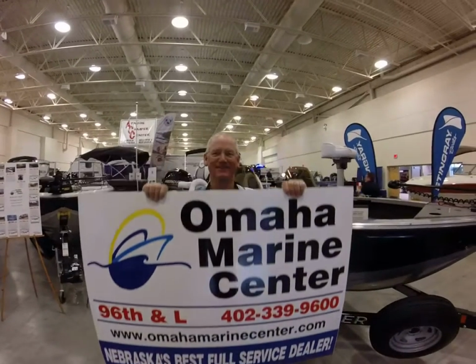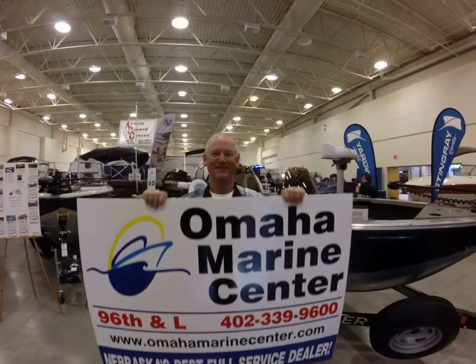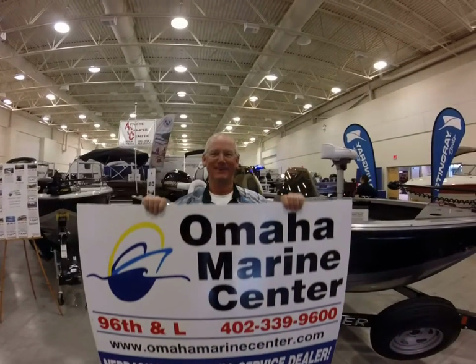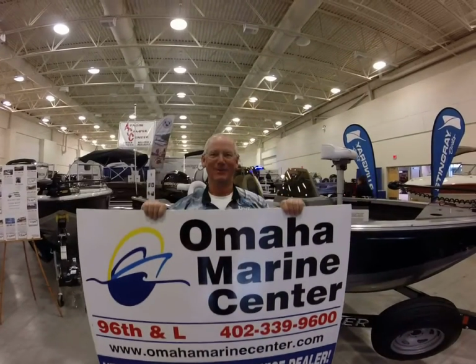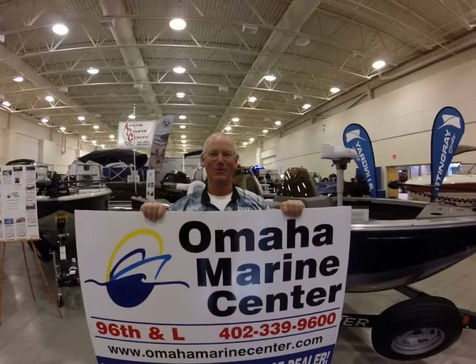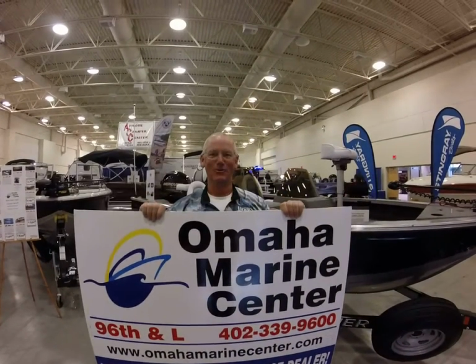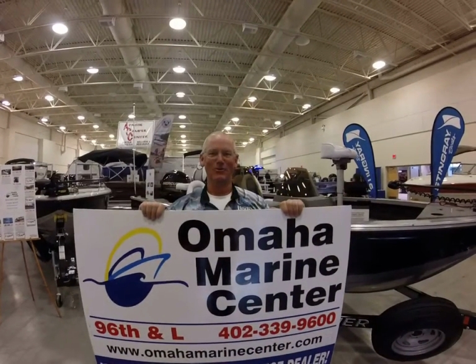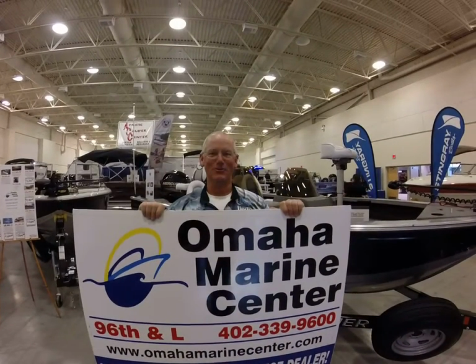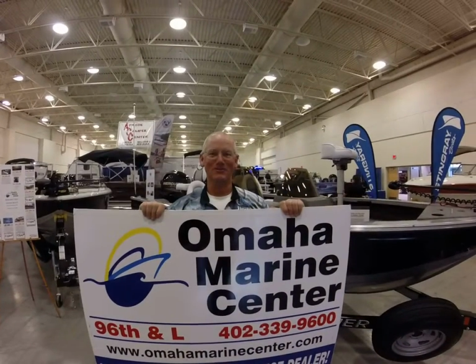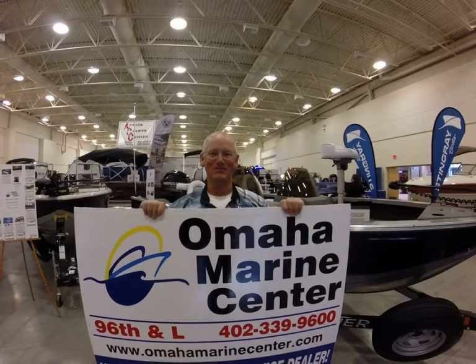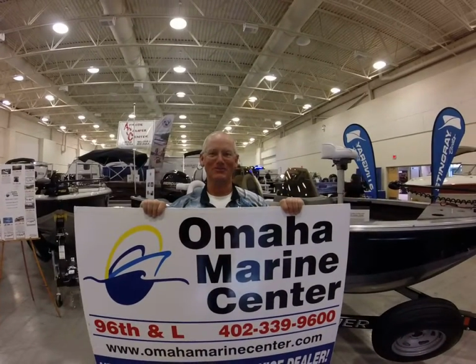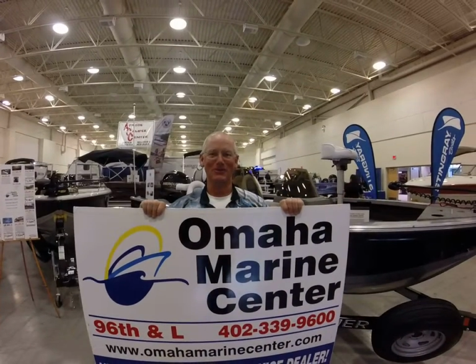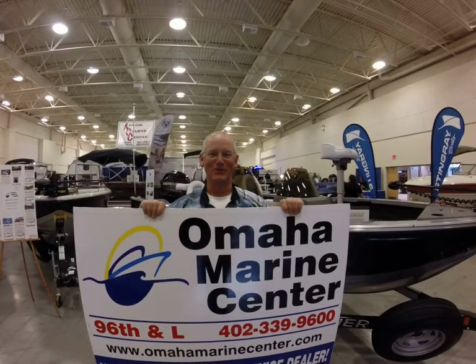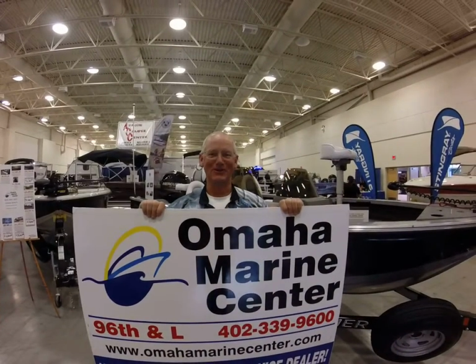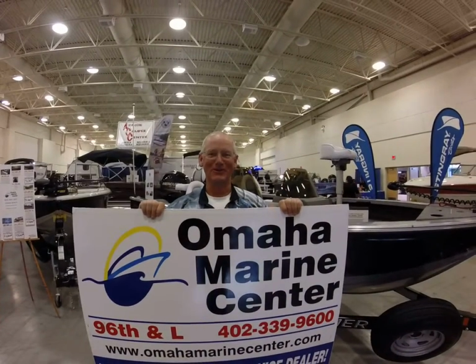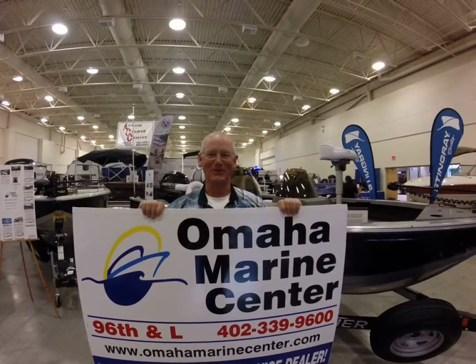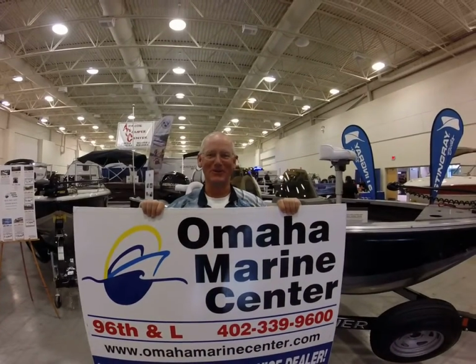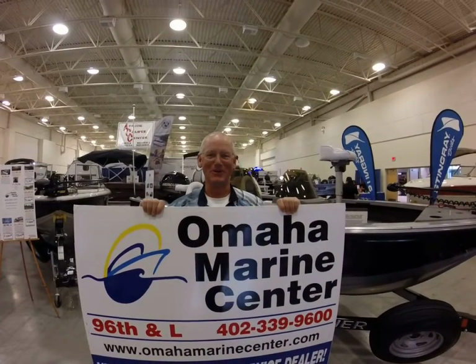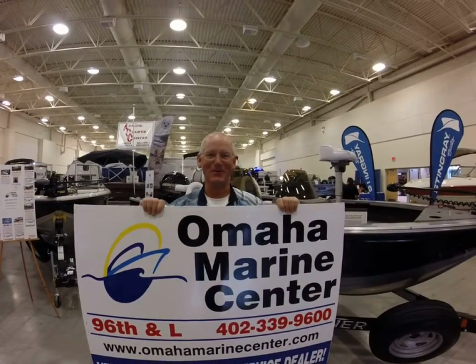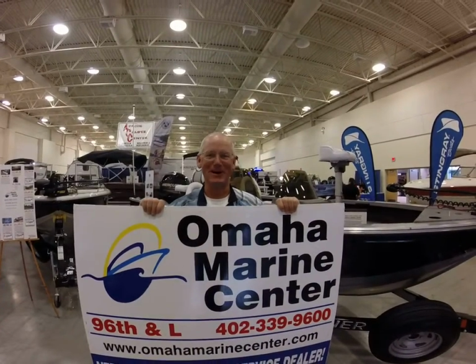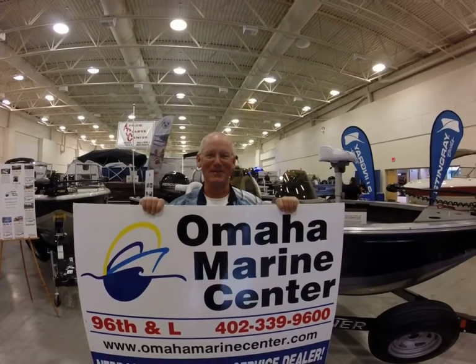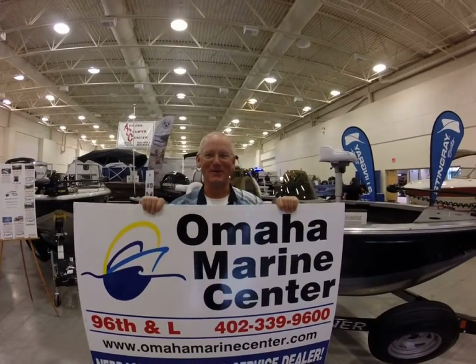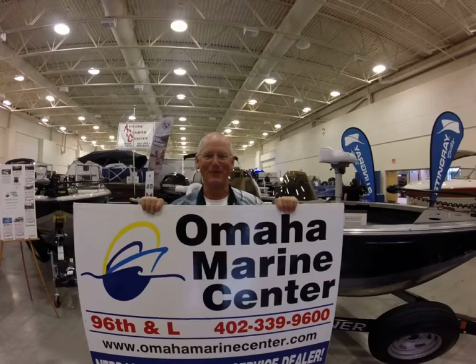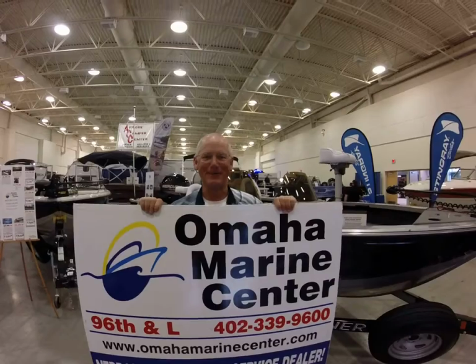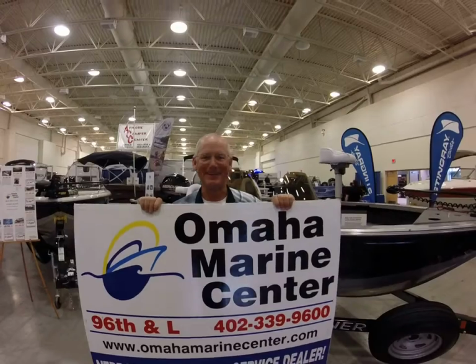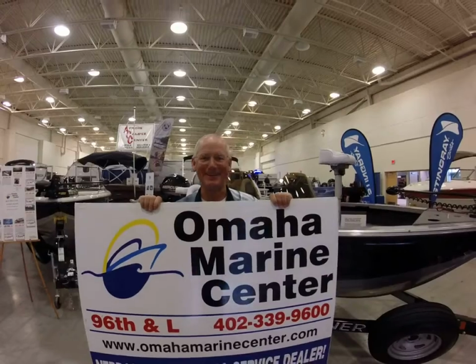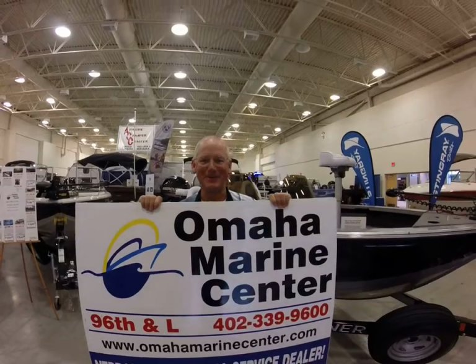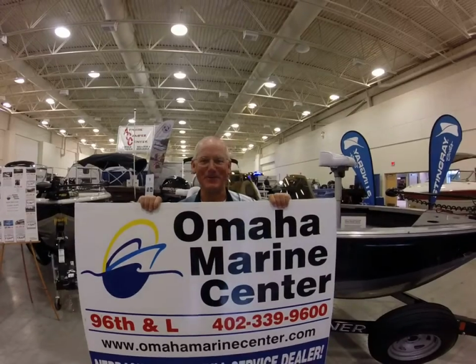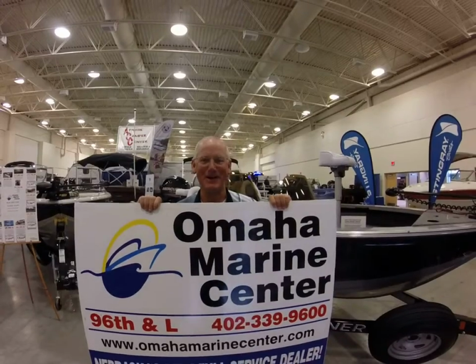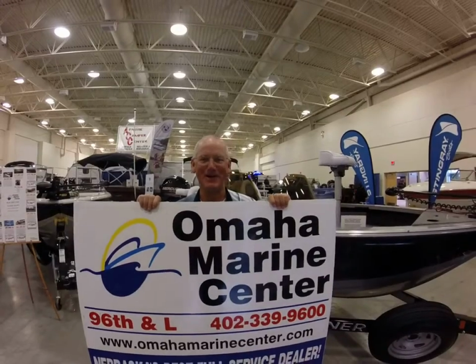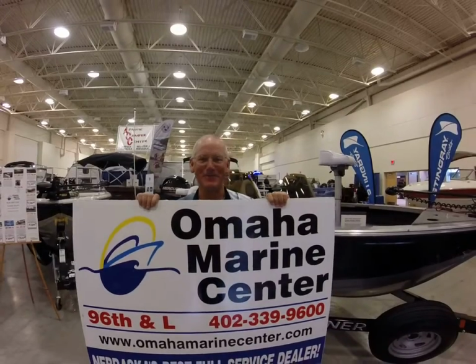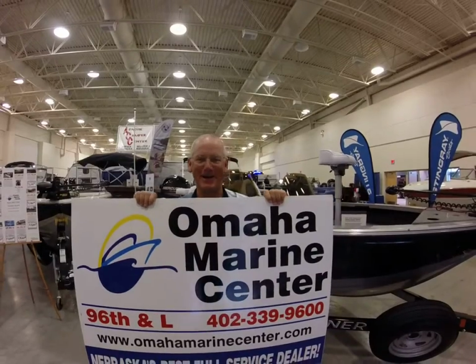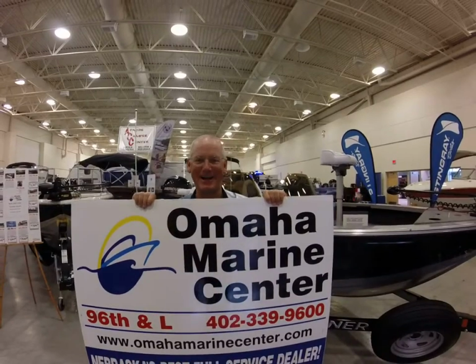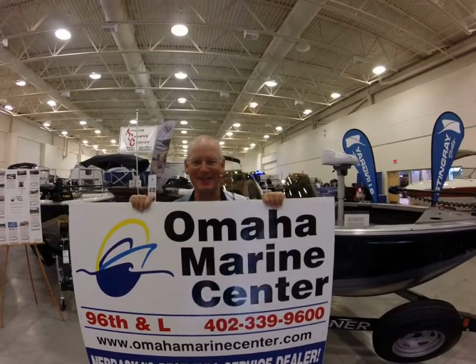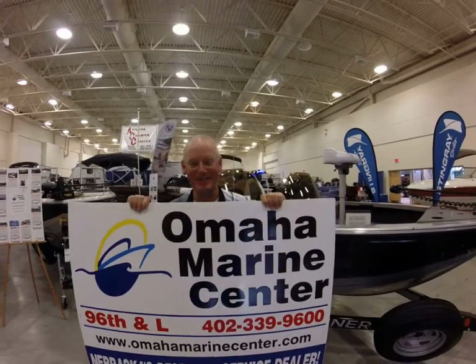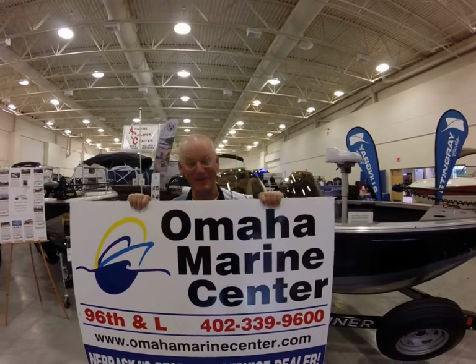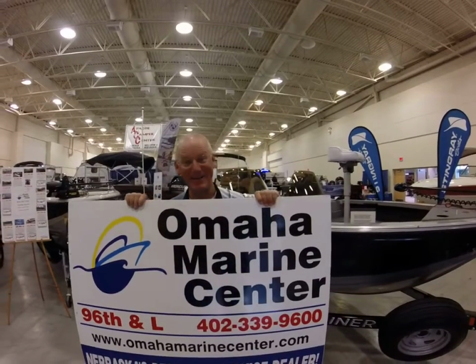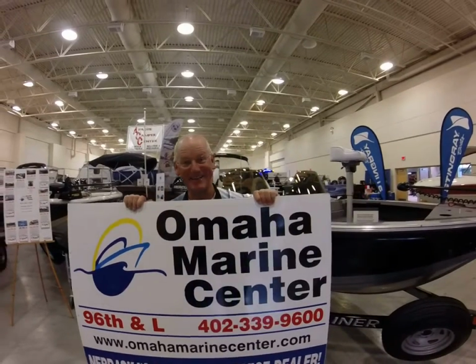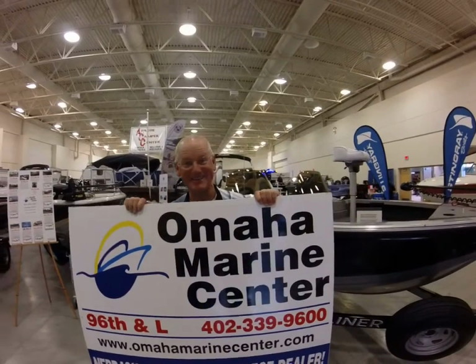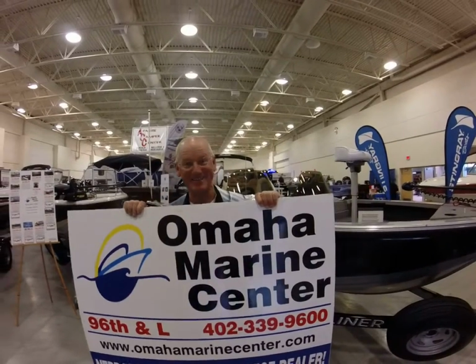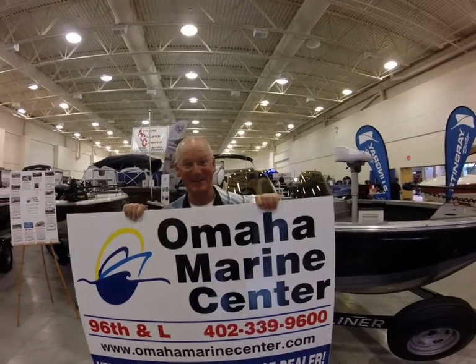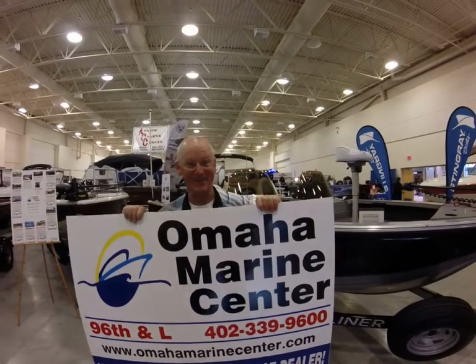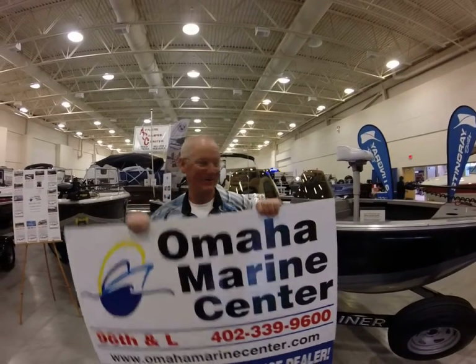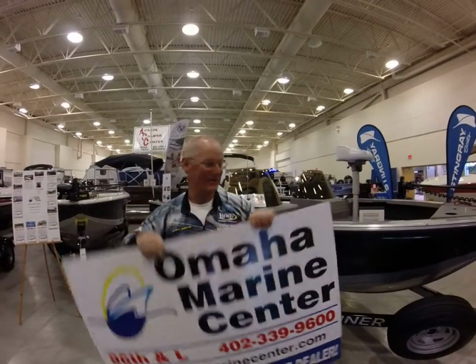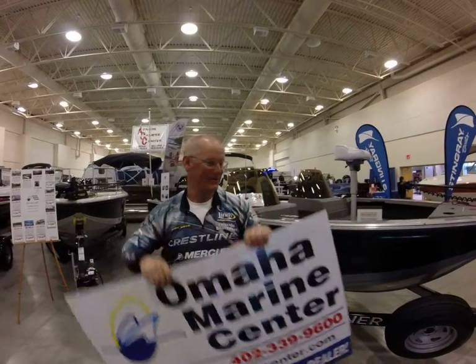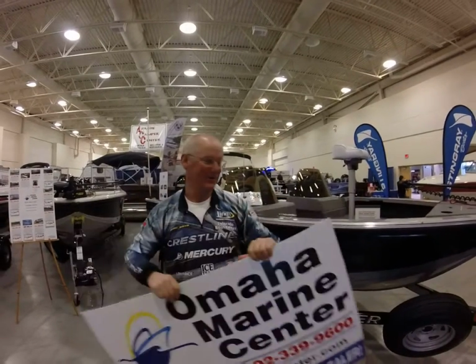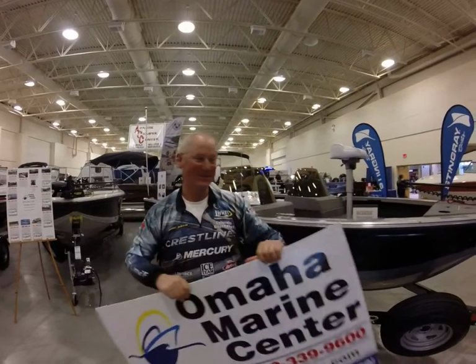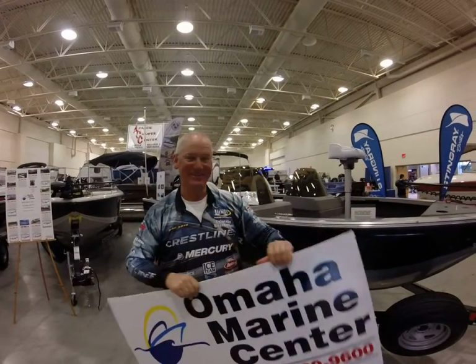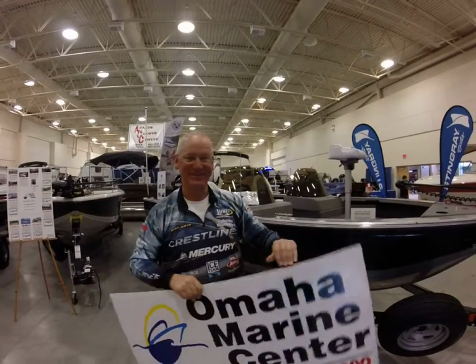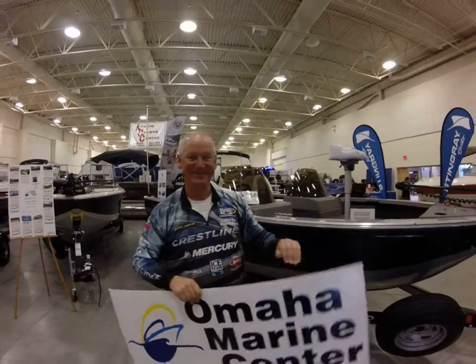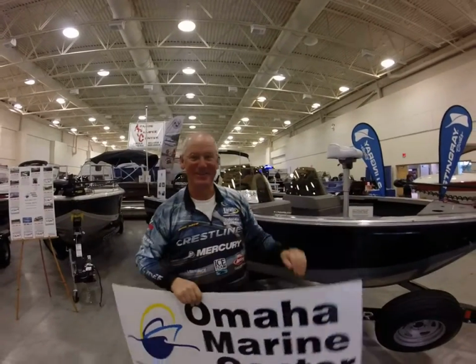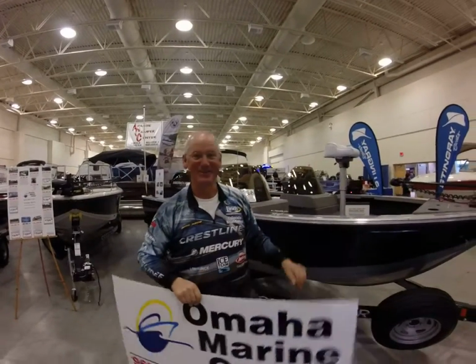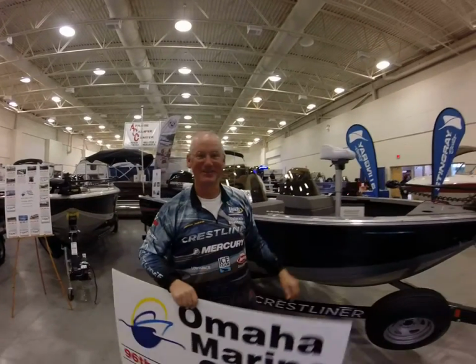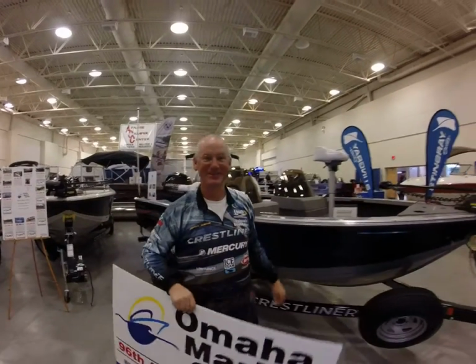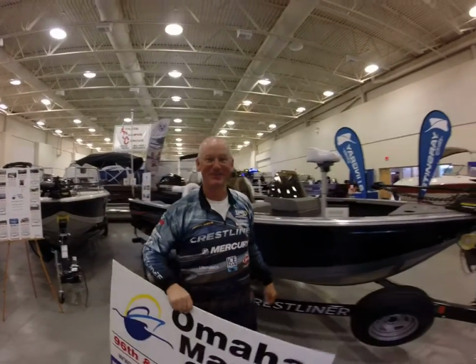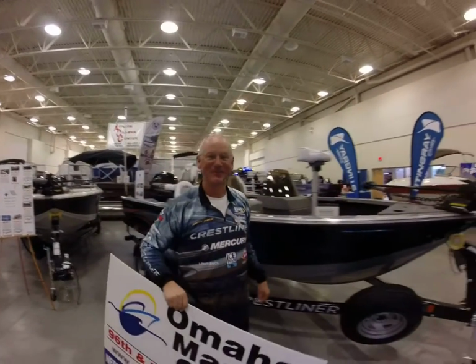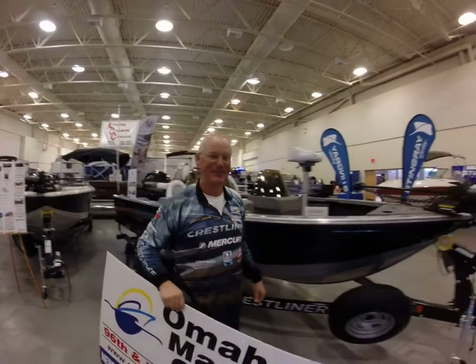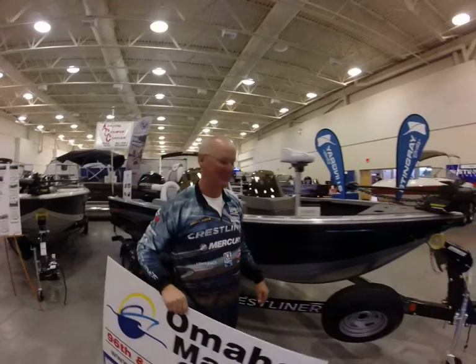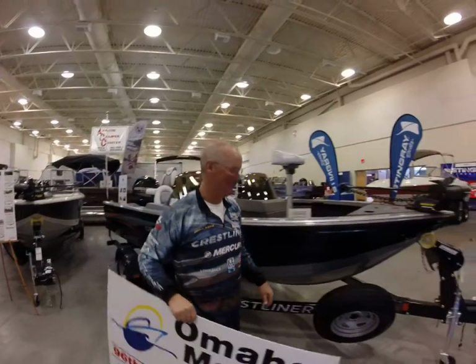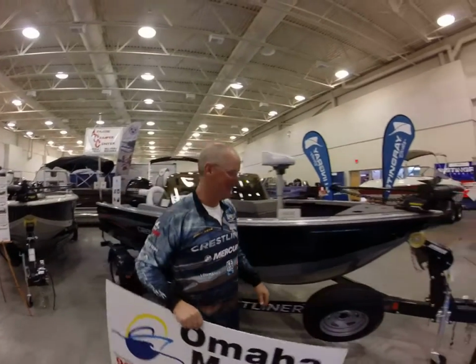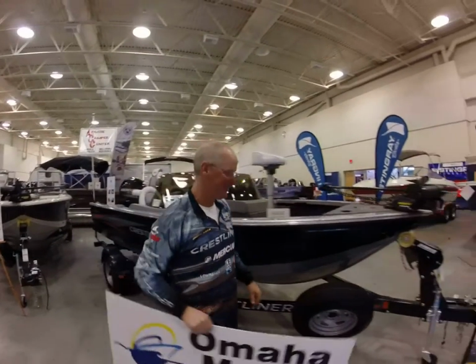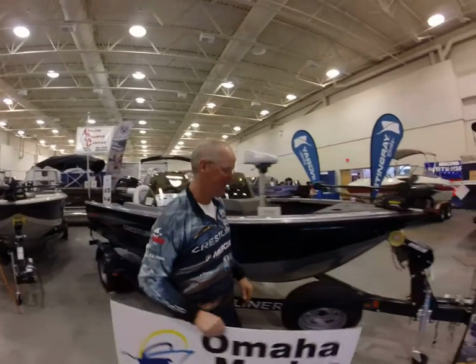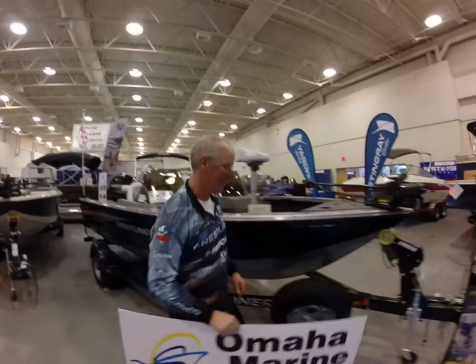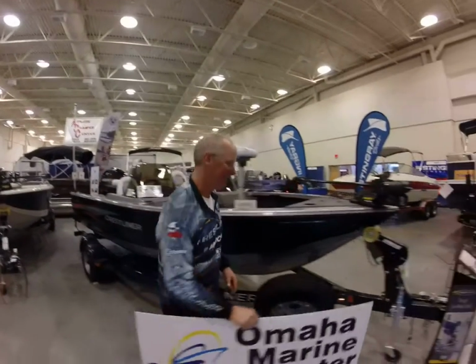Hello, this is Bernie with Omaha Marine in Omaha, Nebraska. I'm here to show you the 1750 Fish Hawk.